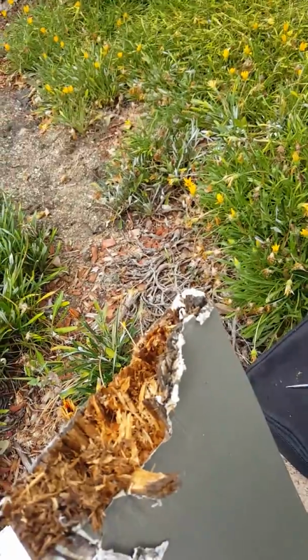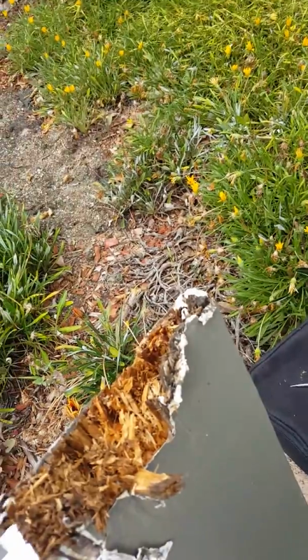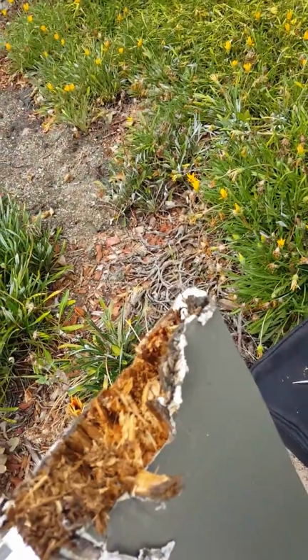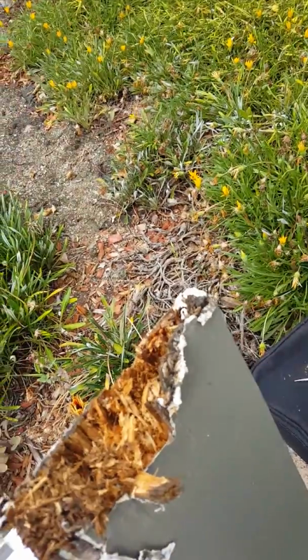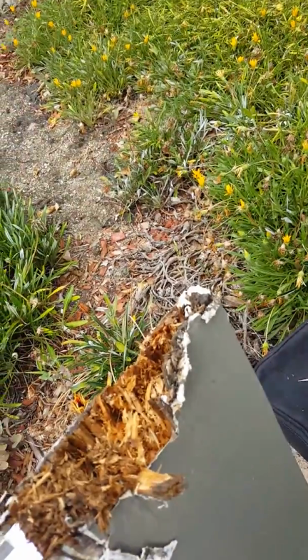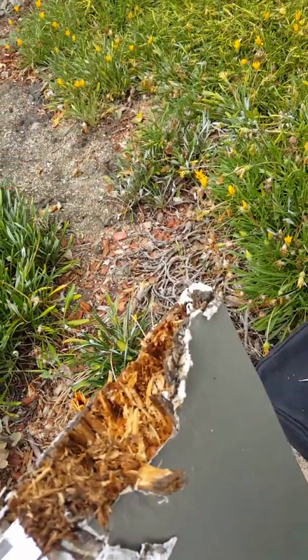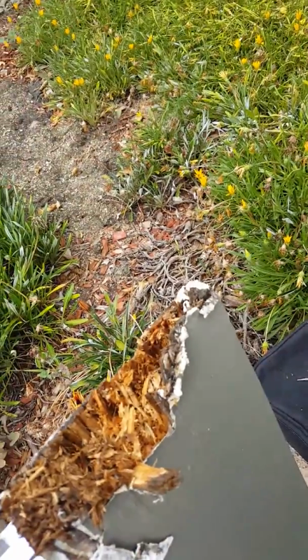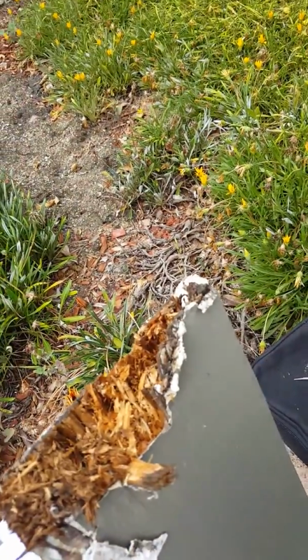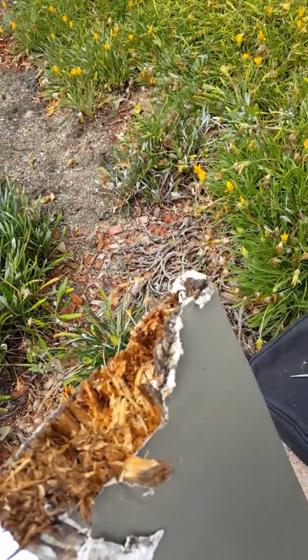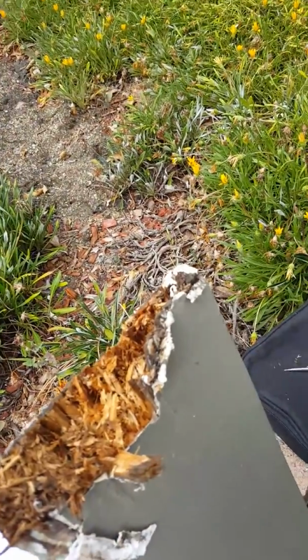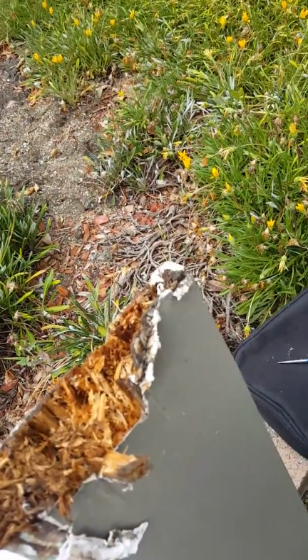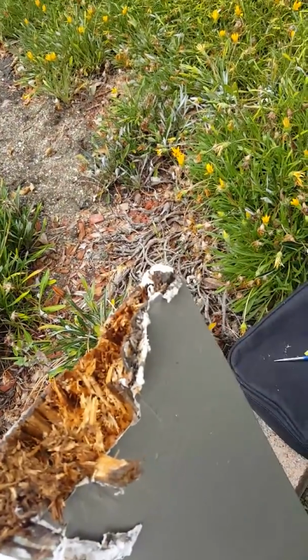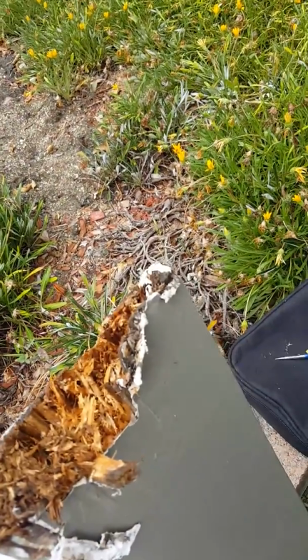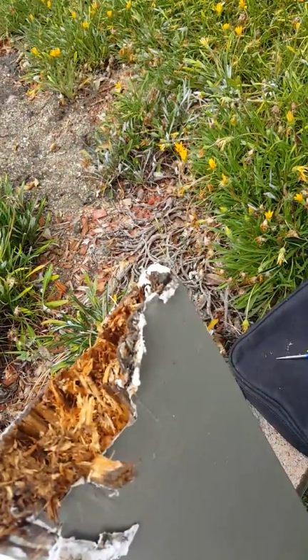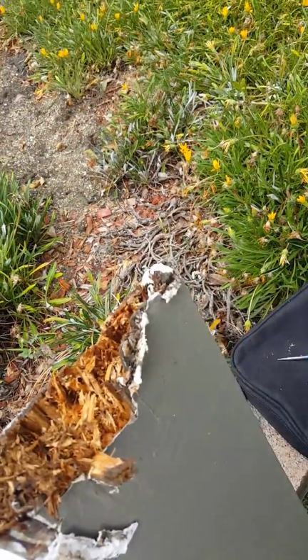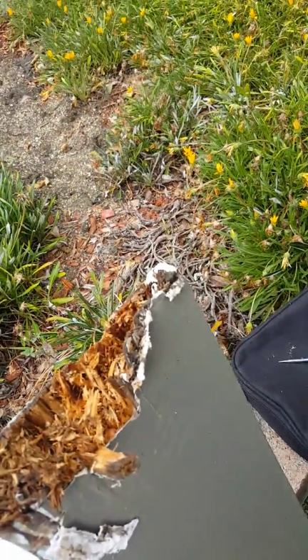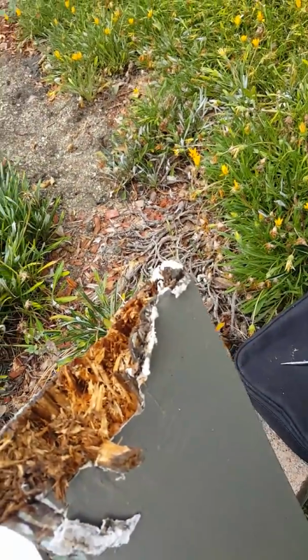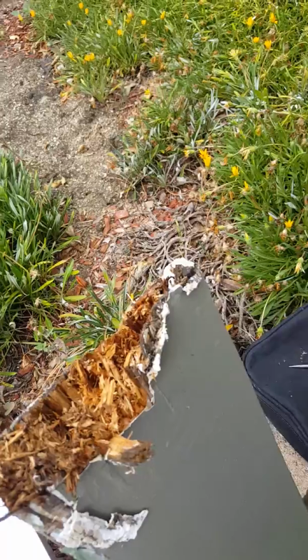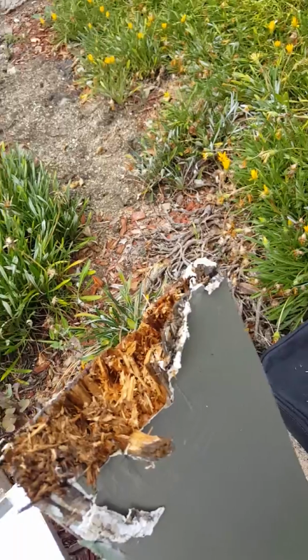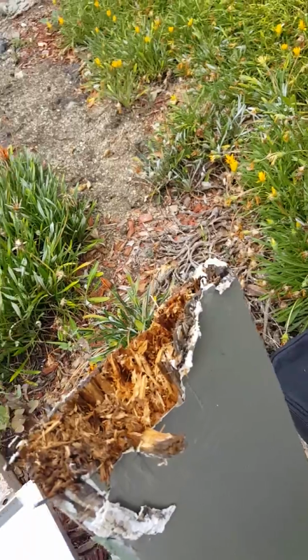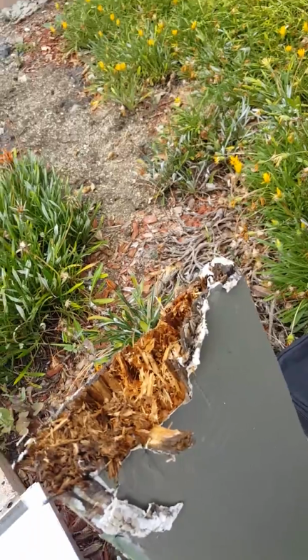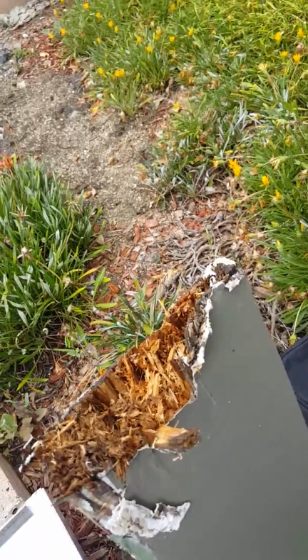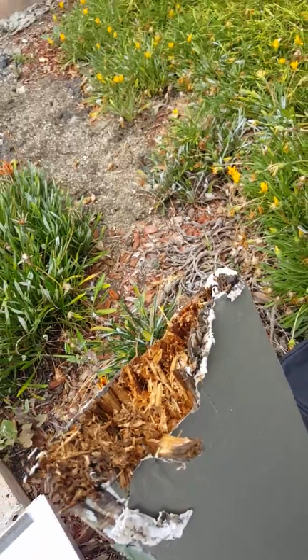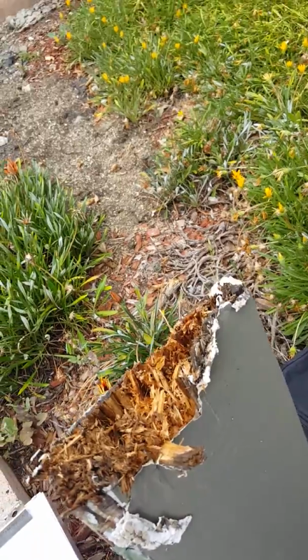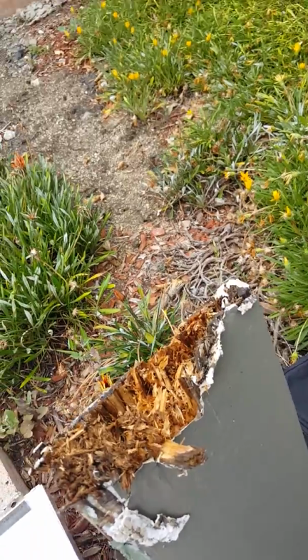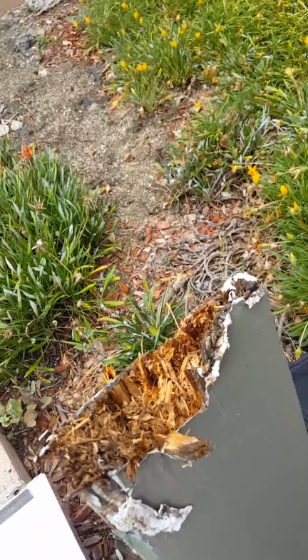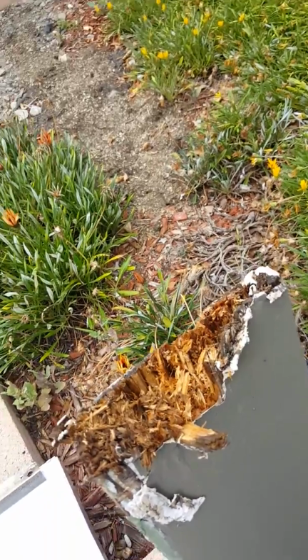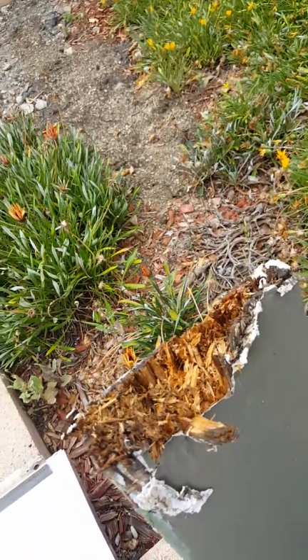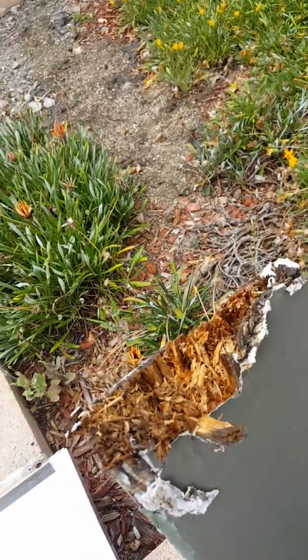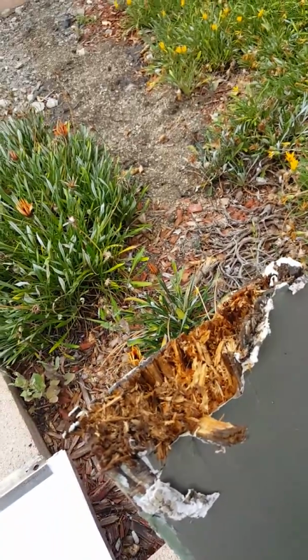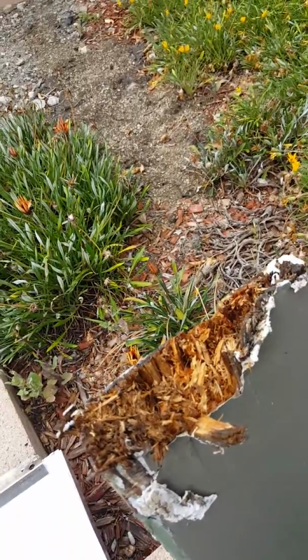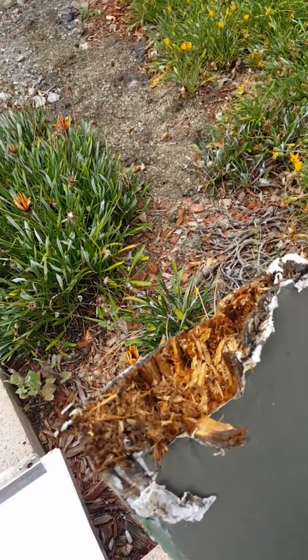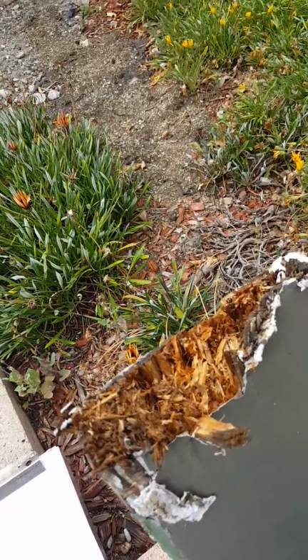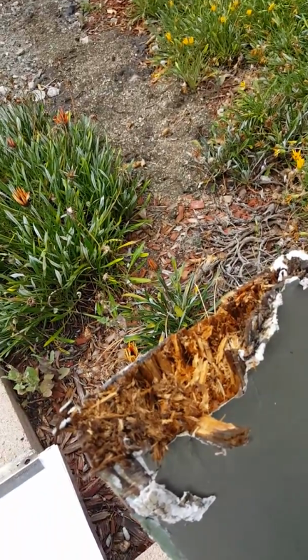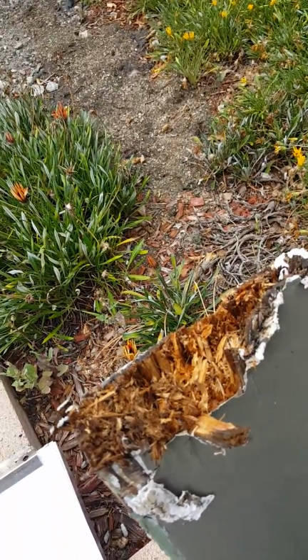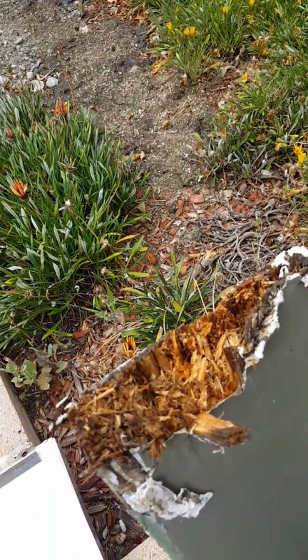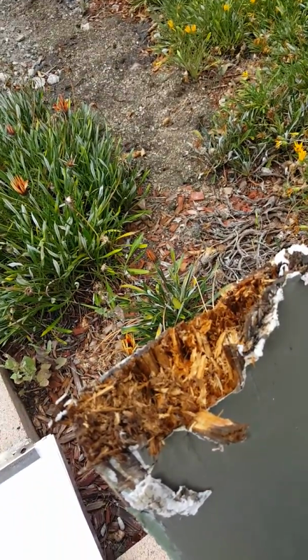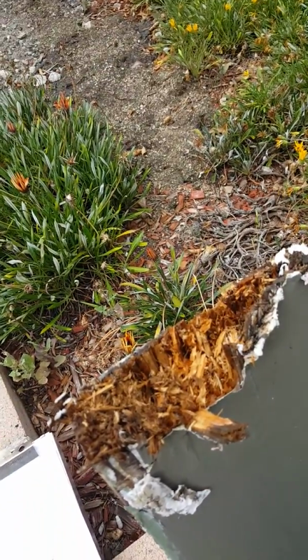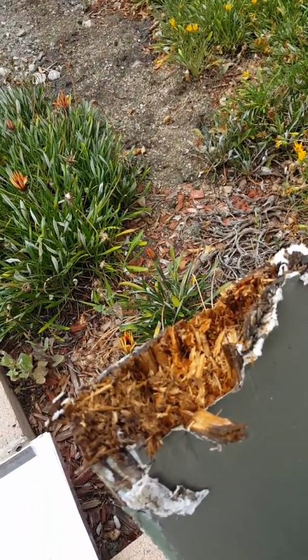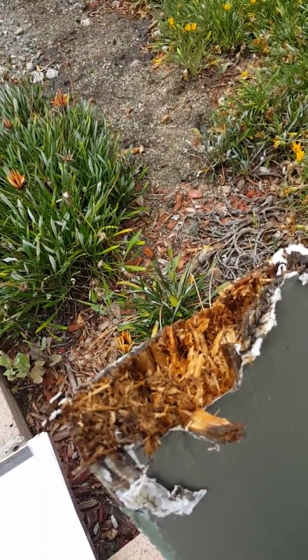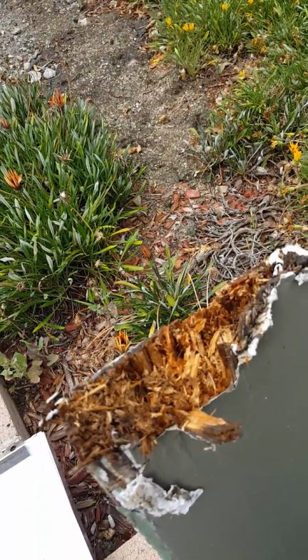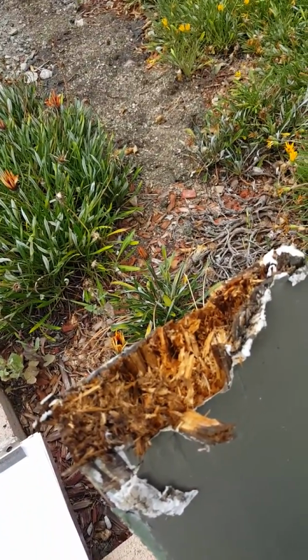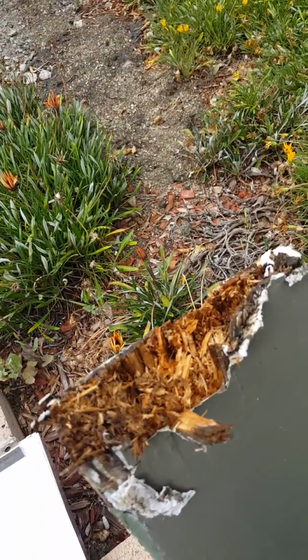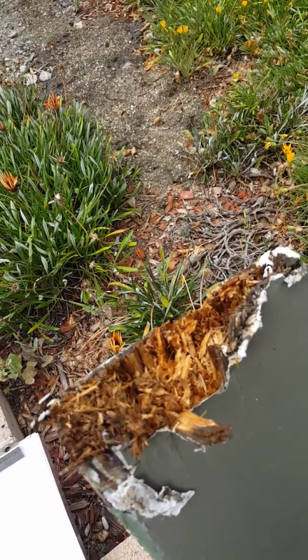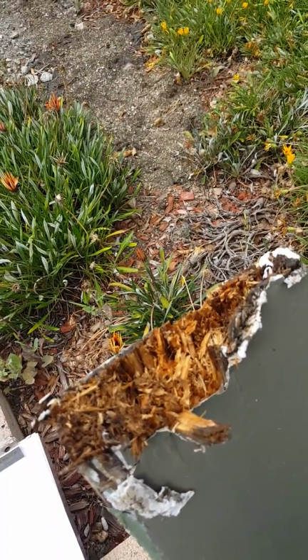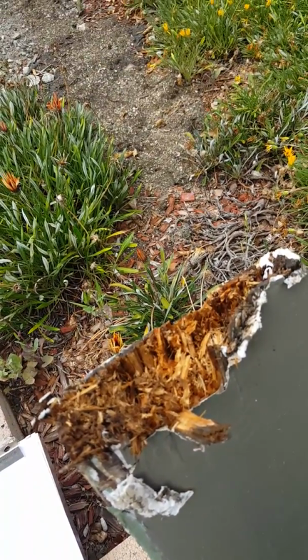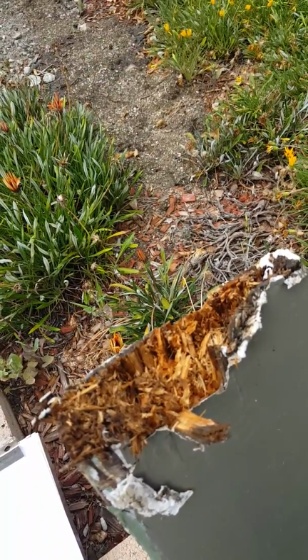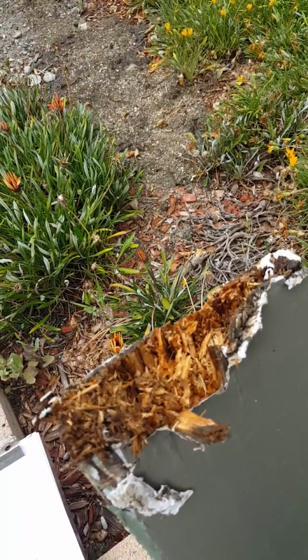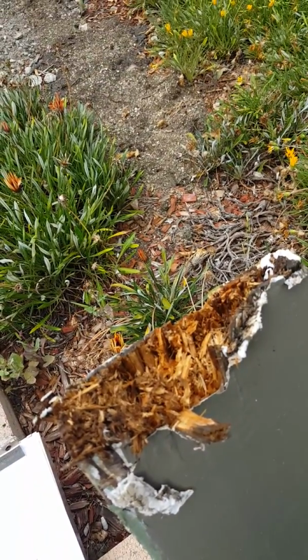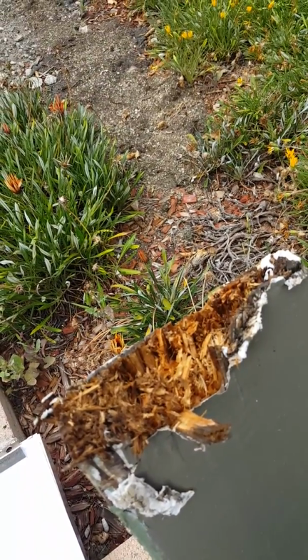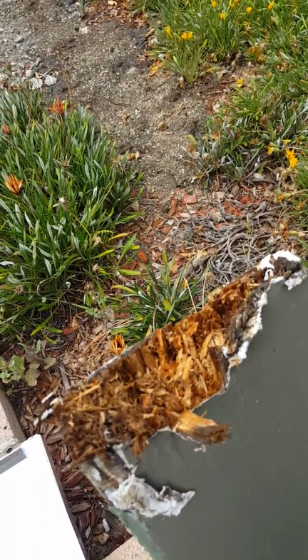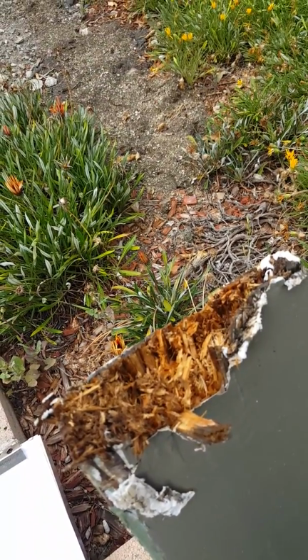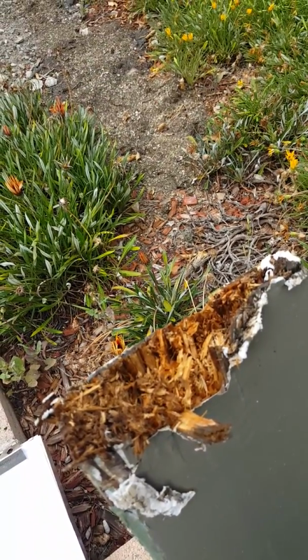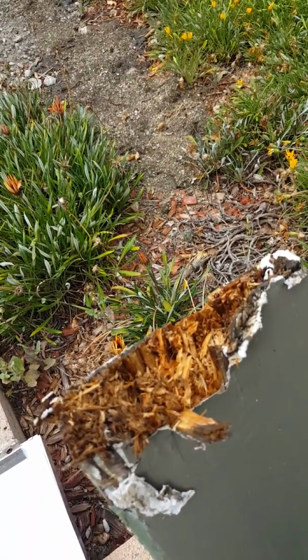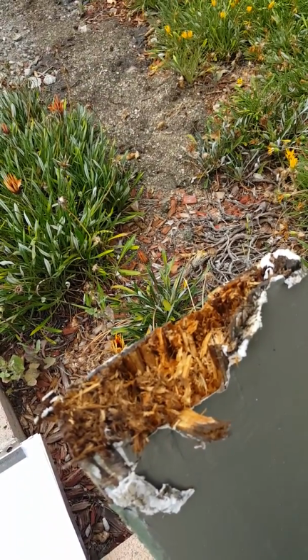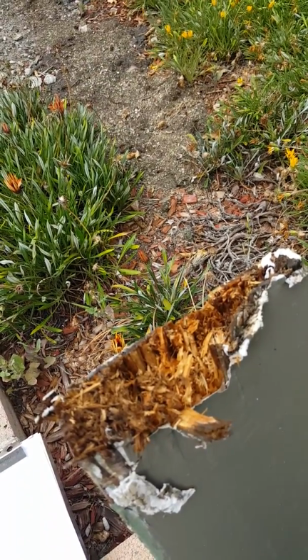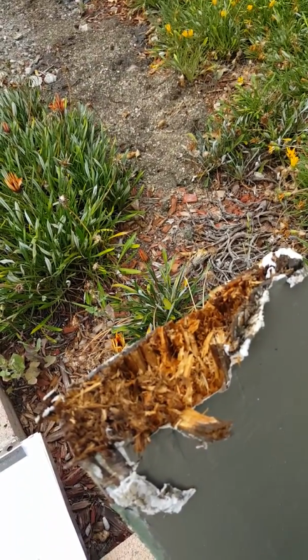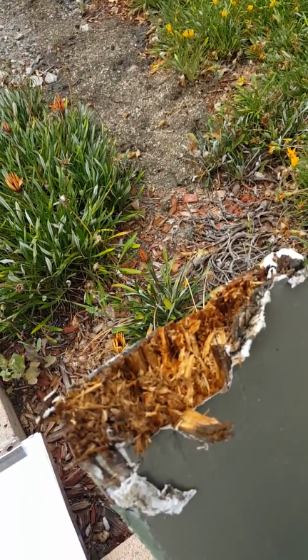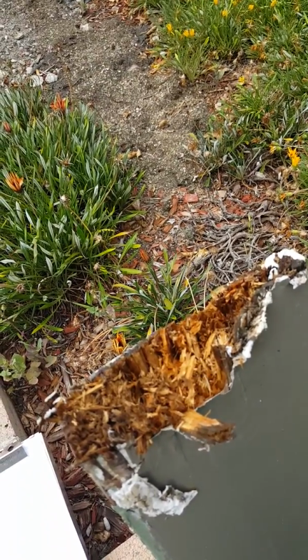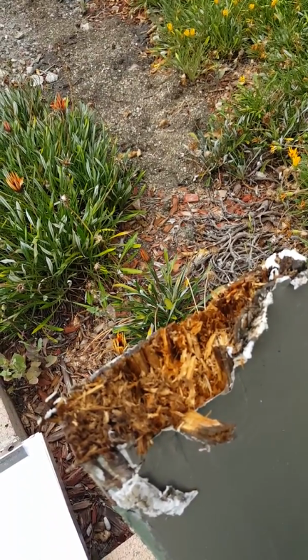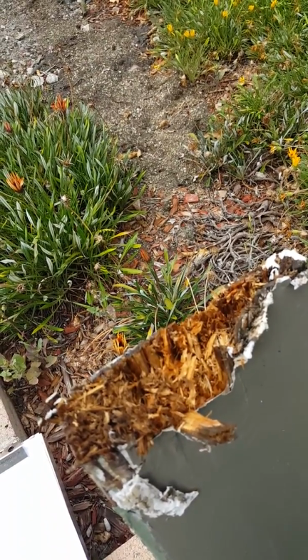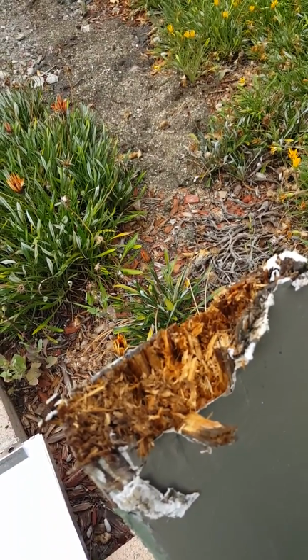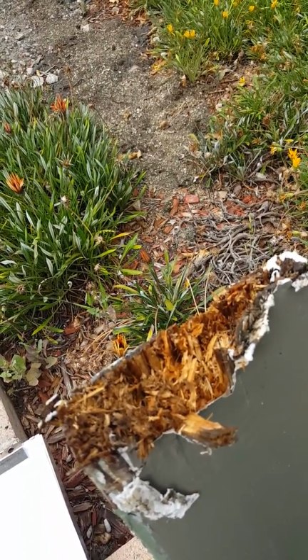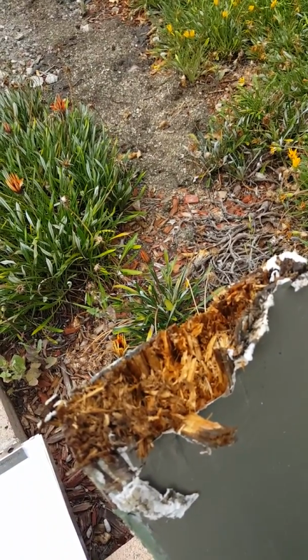This is Ivan Ocampo with Westgard Termite — discussion of wood-destroying fungus. Thanks for watching.